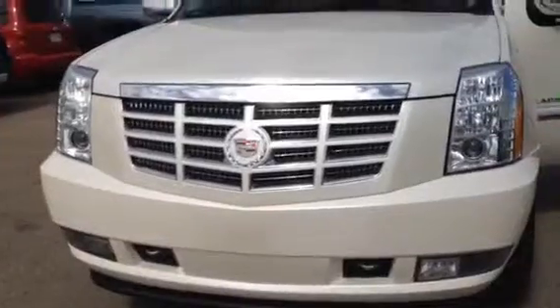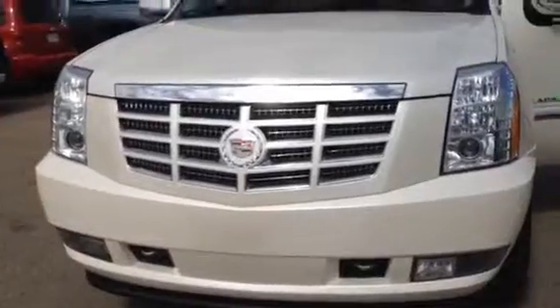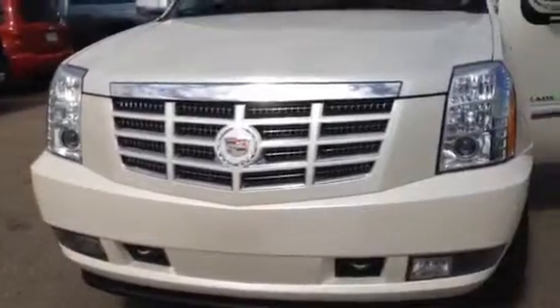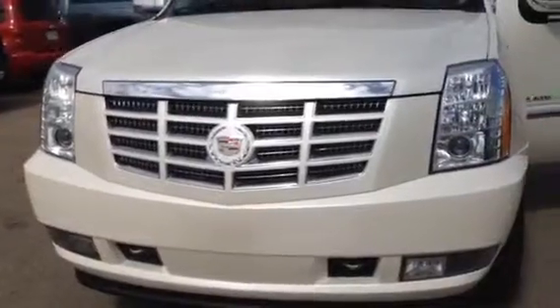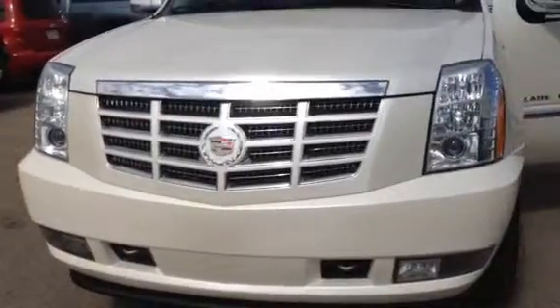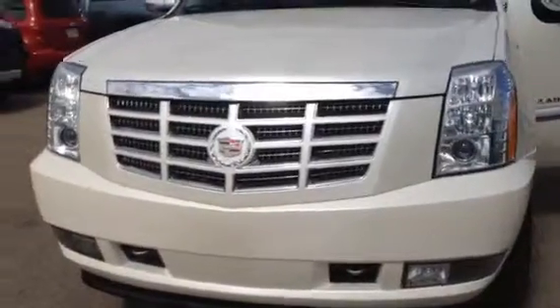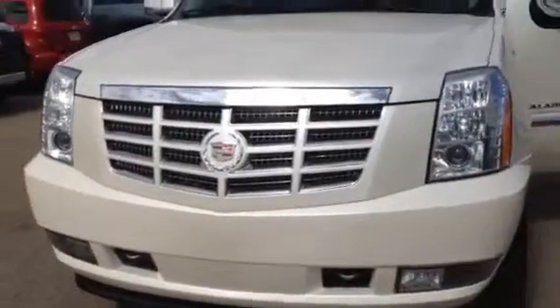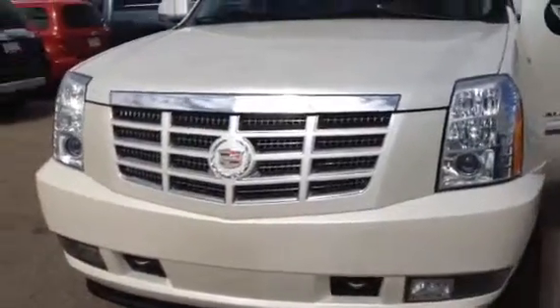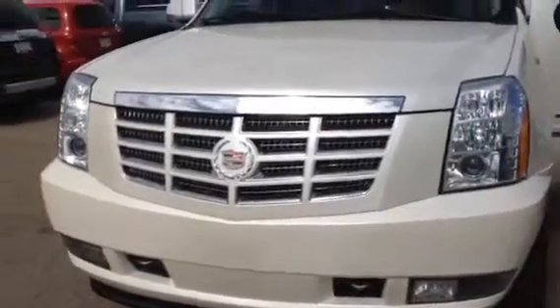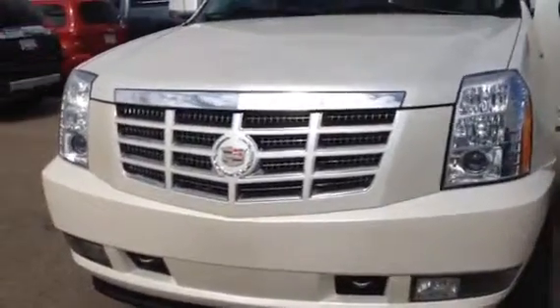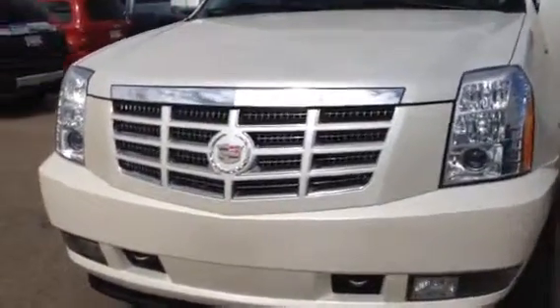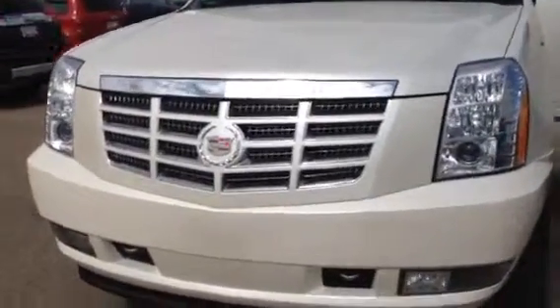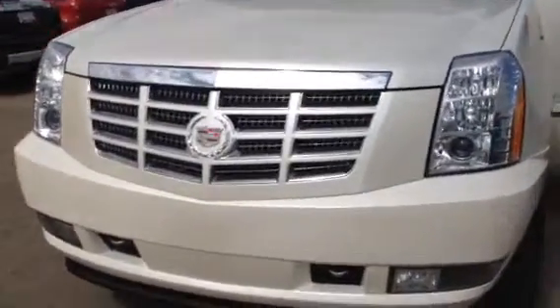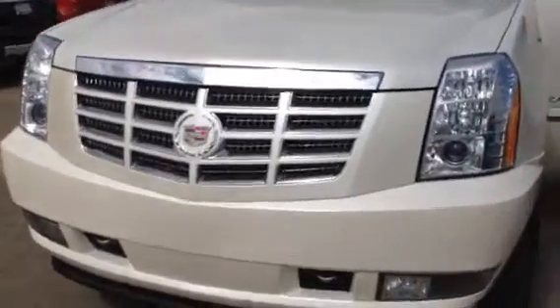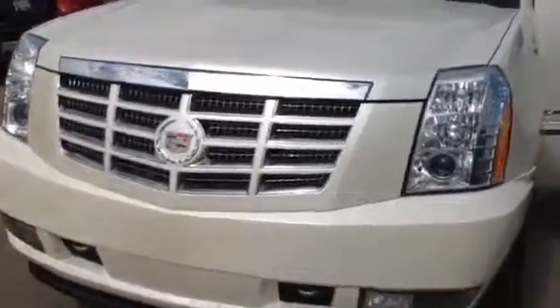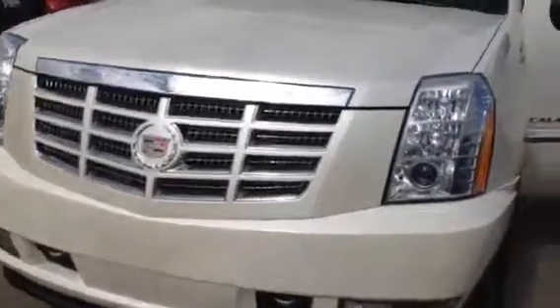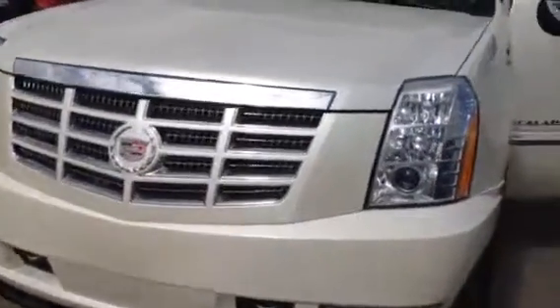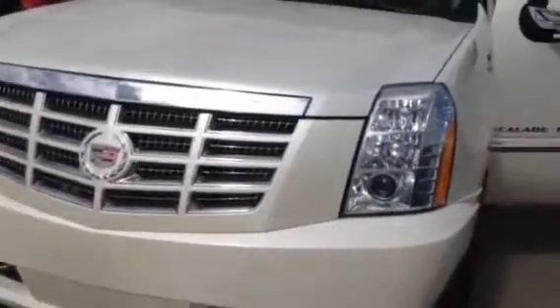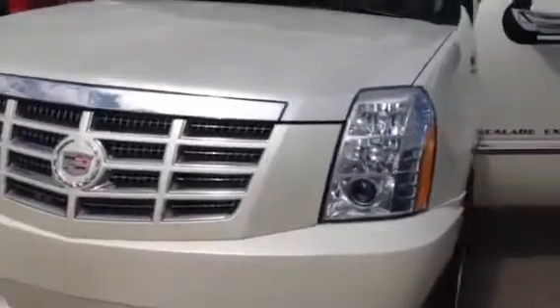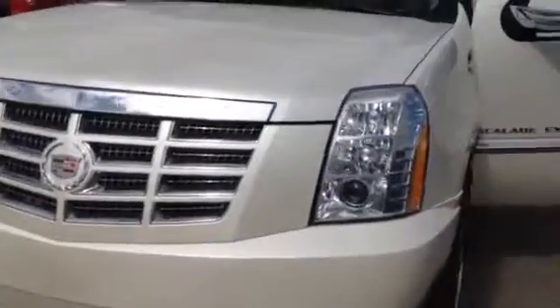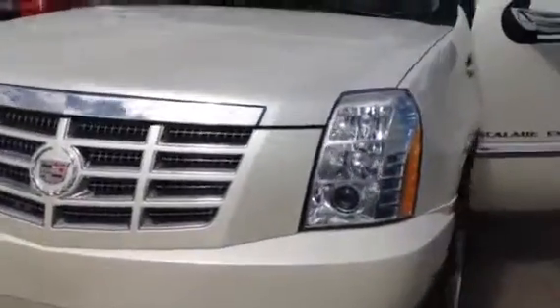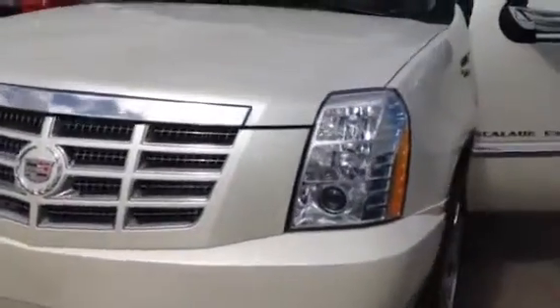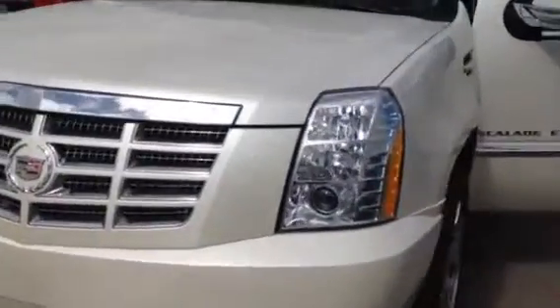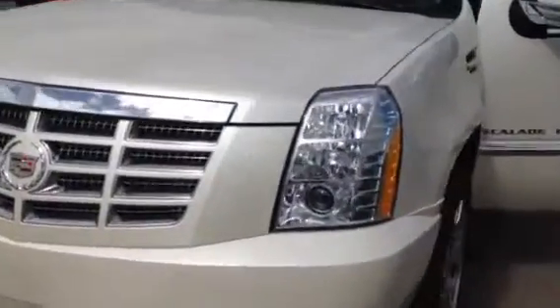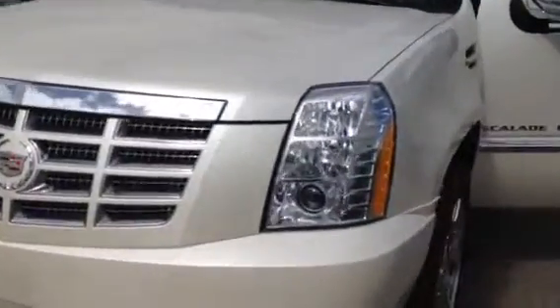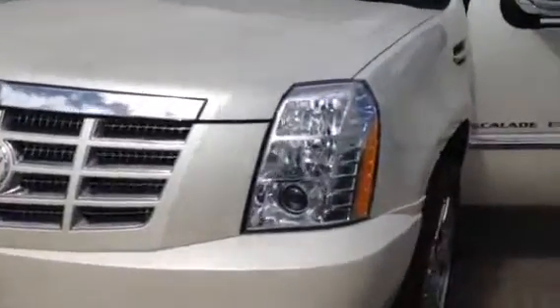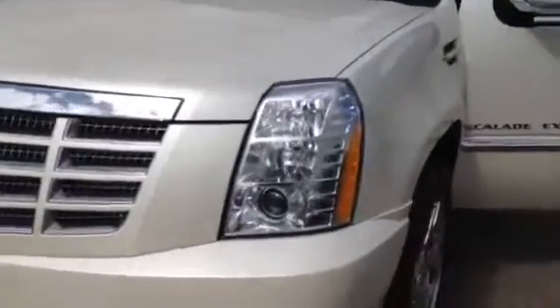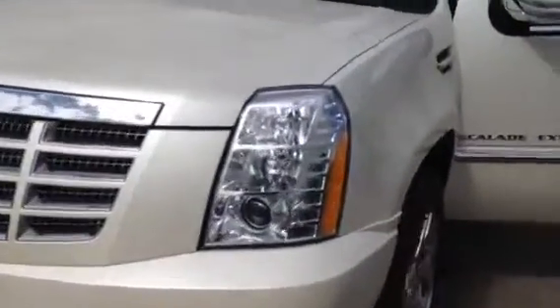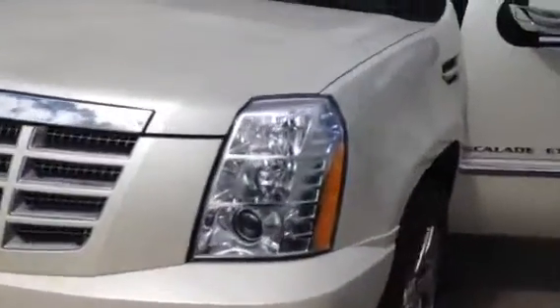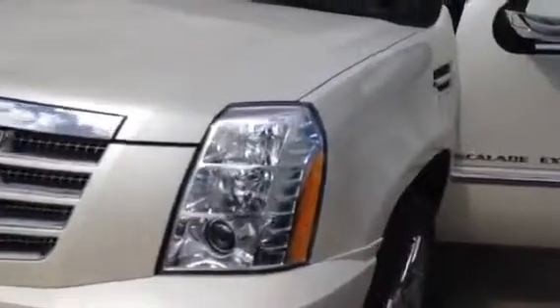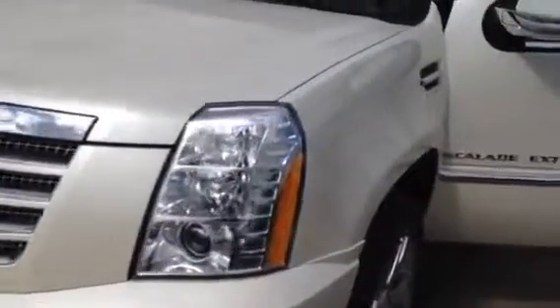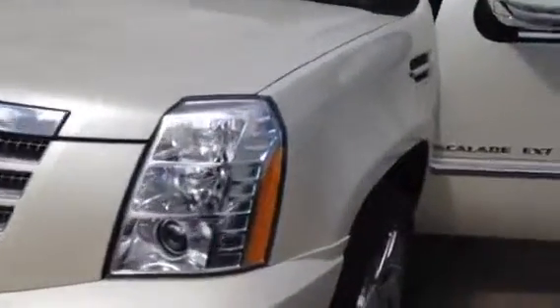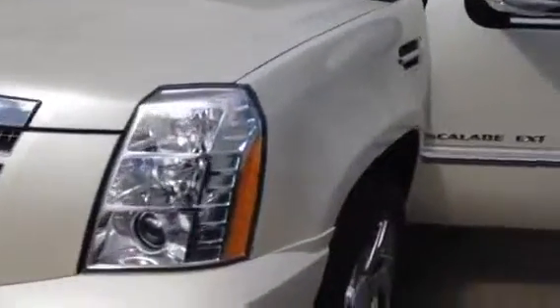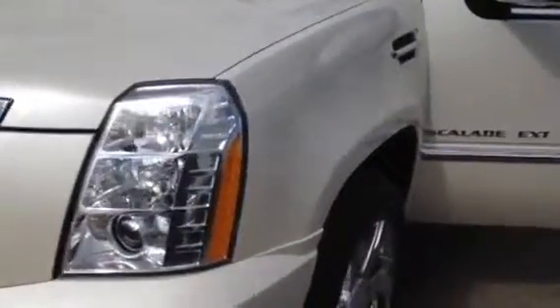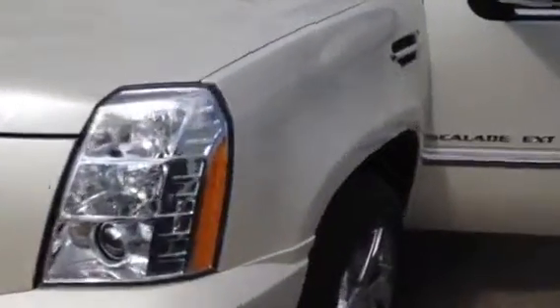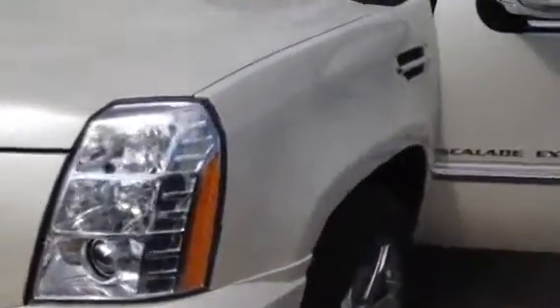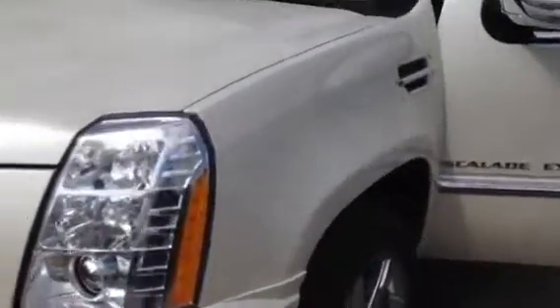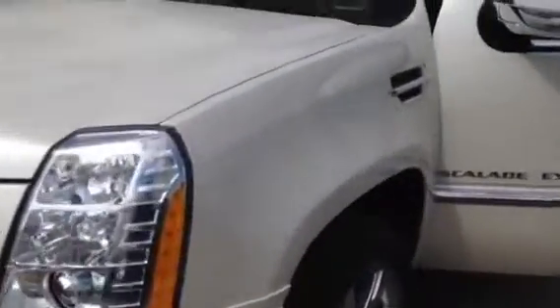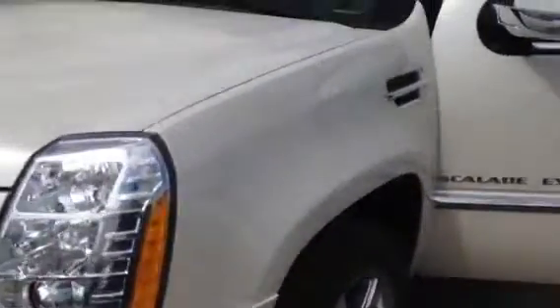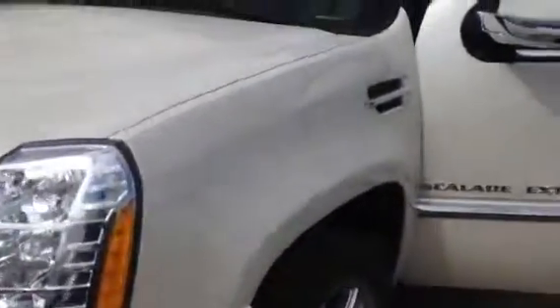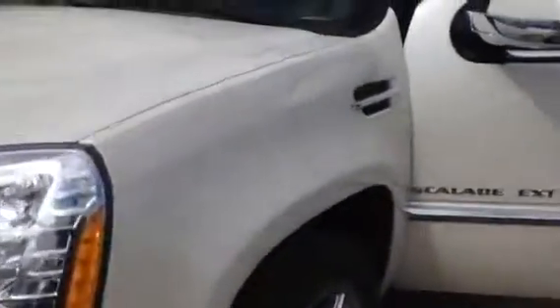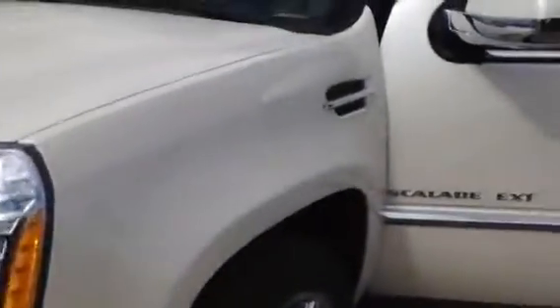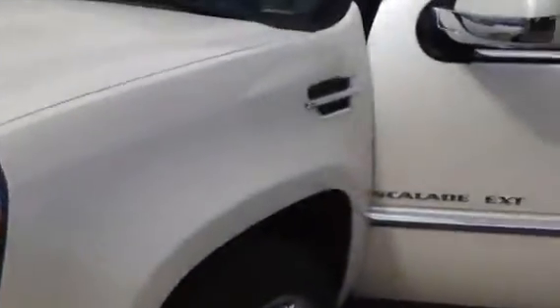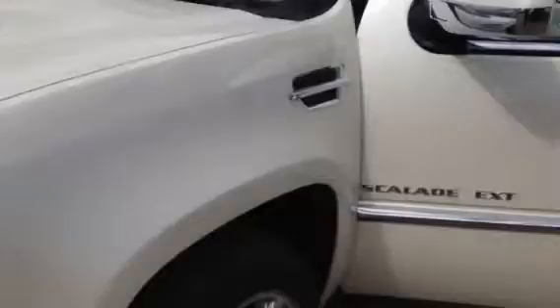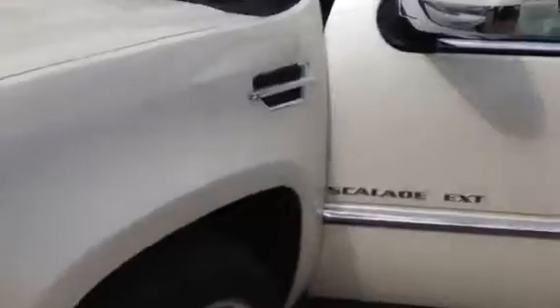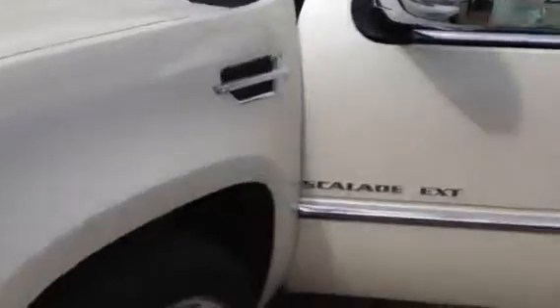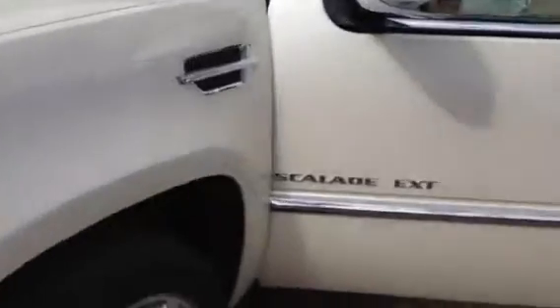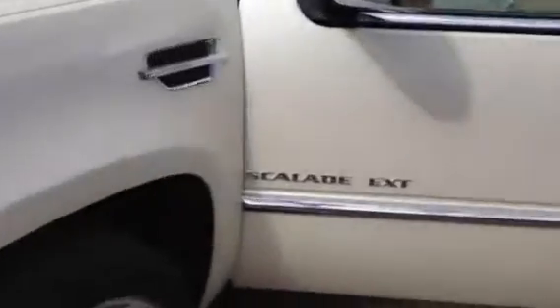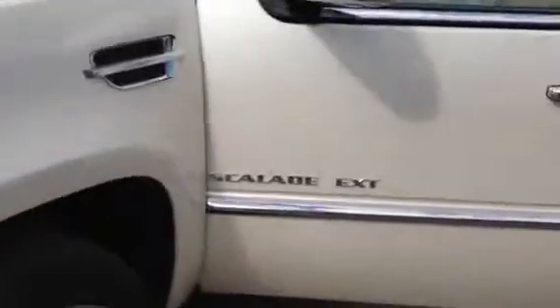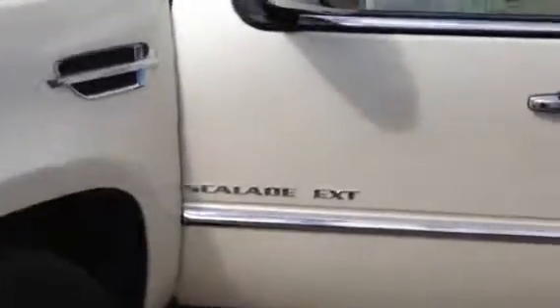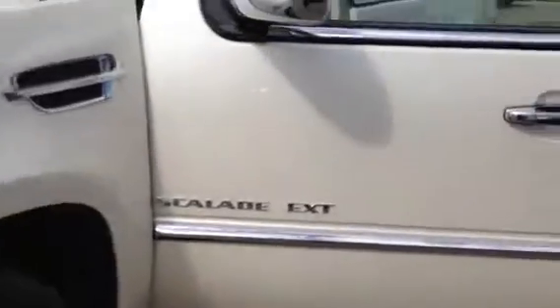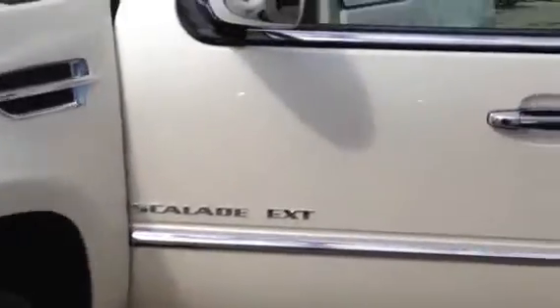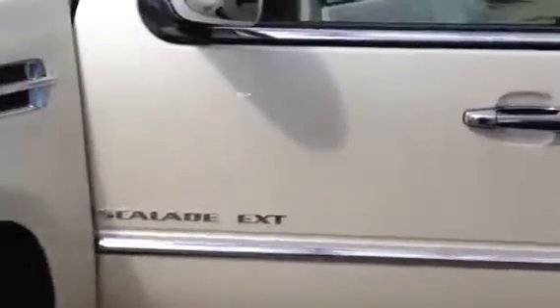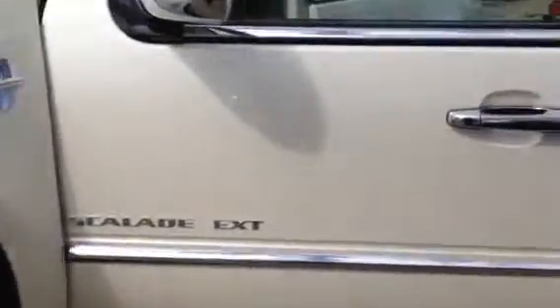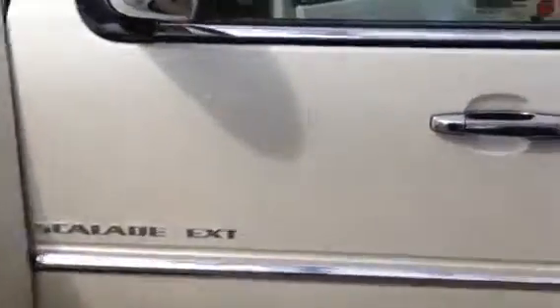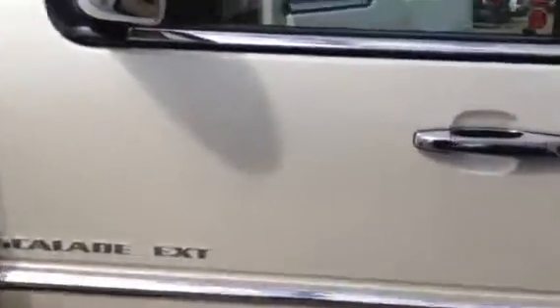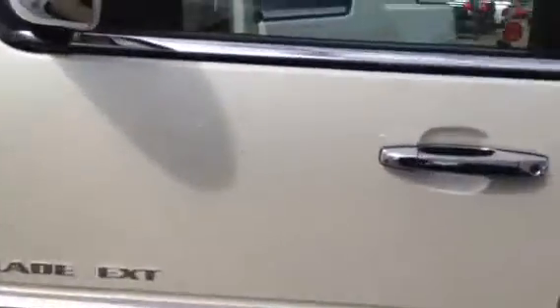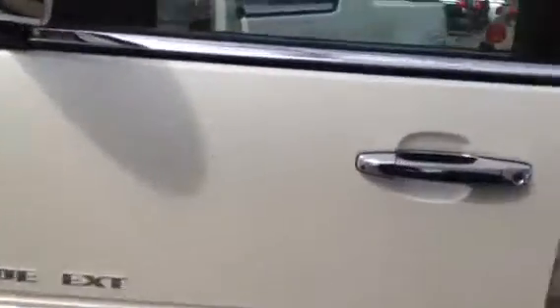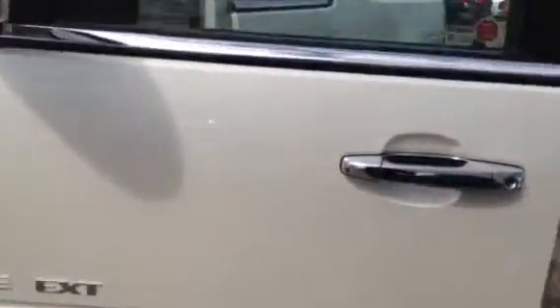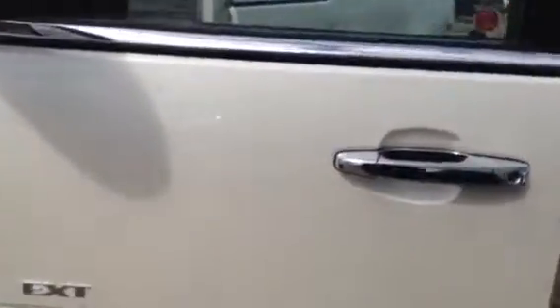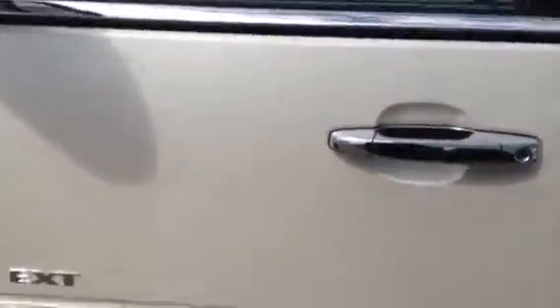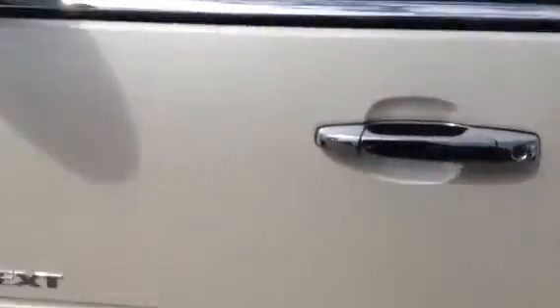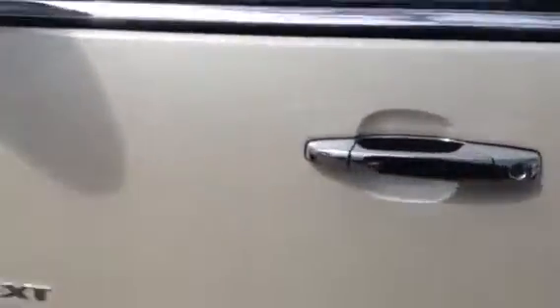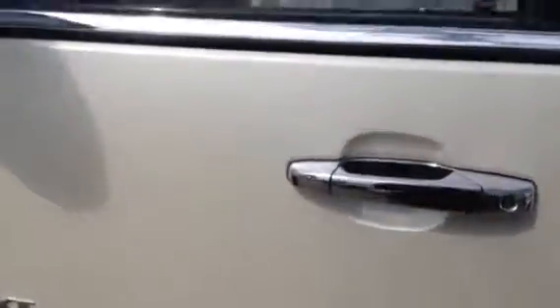Welcome to Davis Chevrolet Airdrie. Here we have a used 2010 Cadillac Escalade EXT in pearl white.